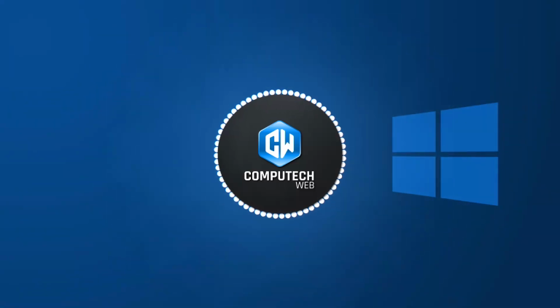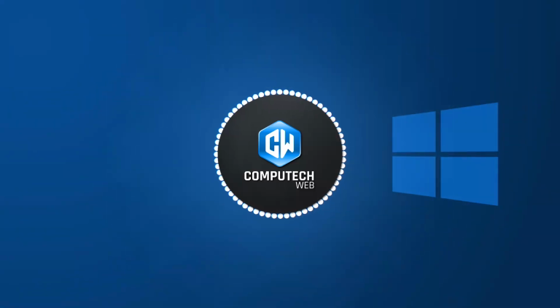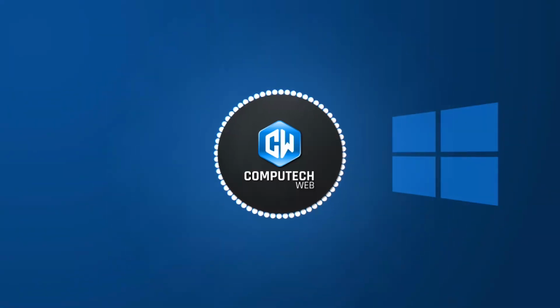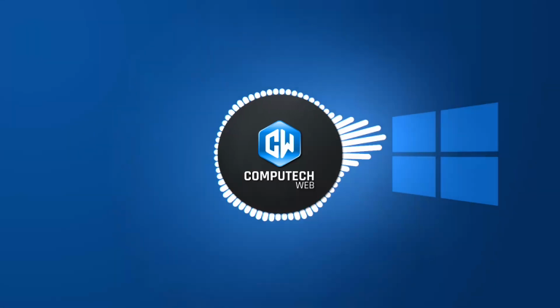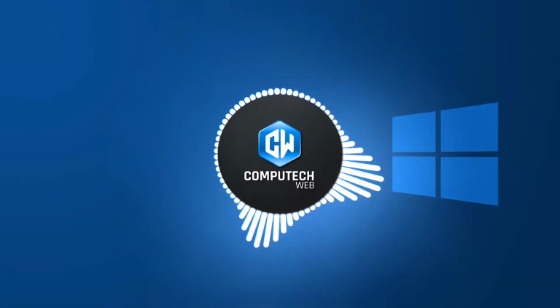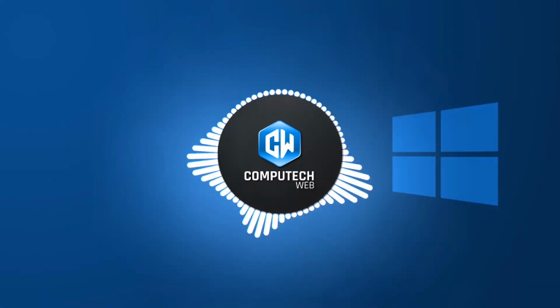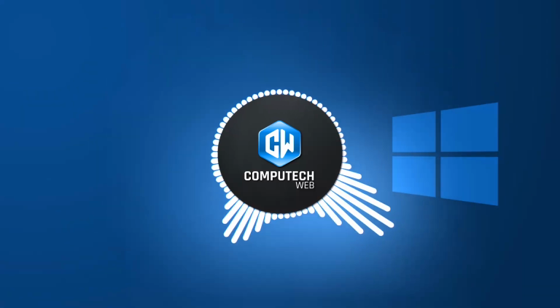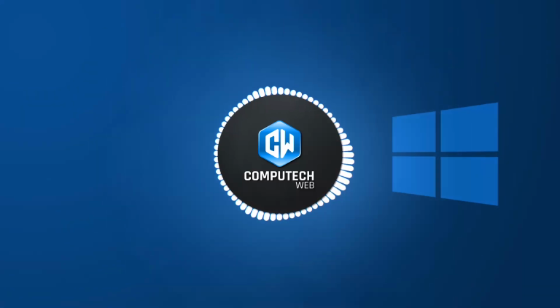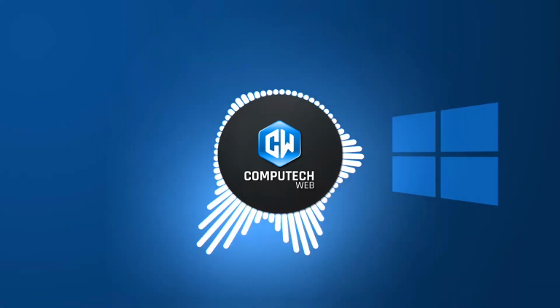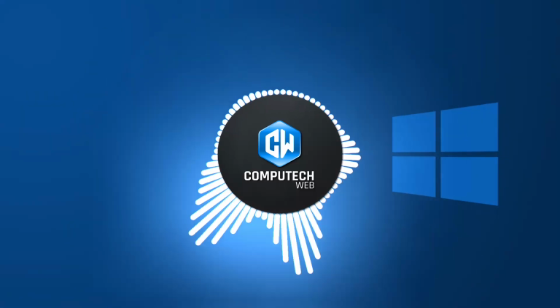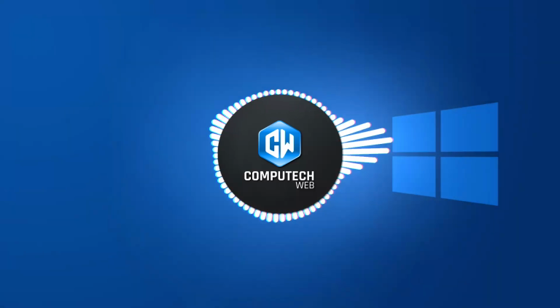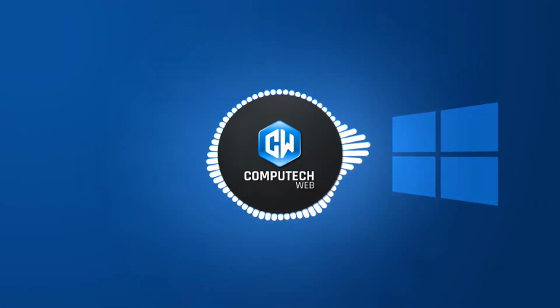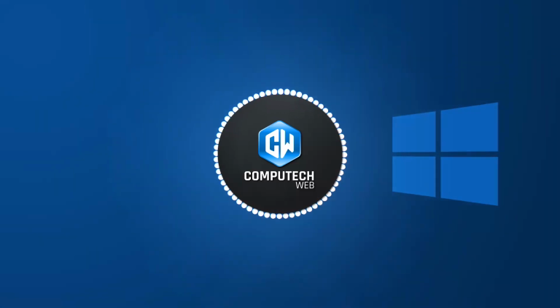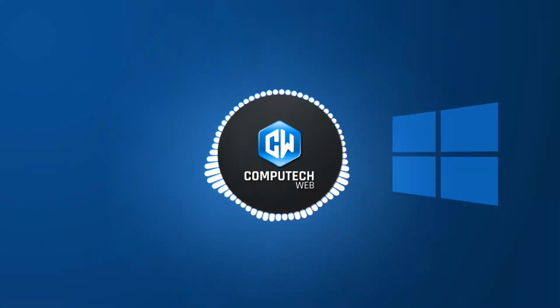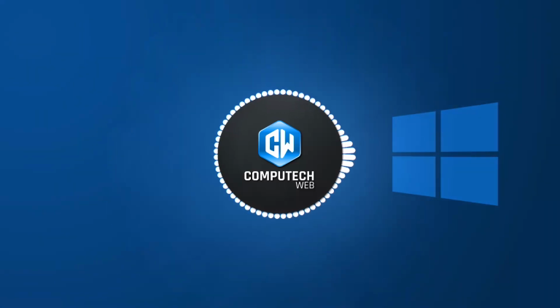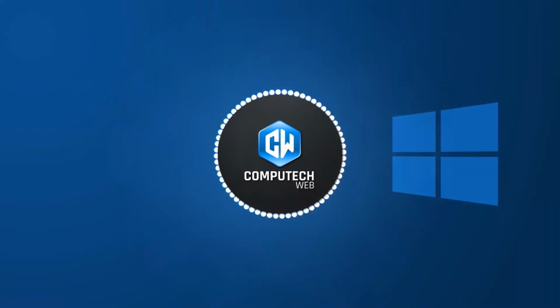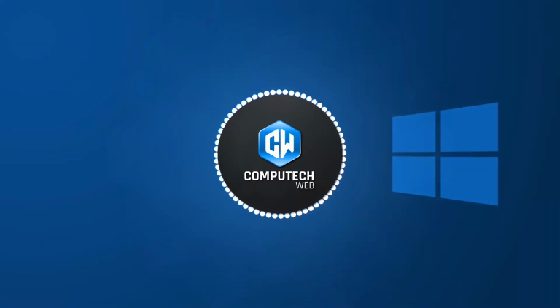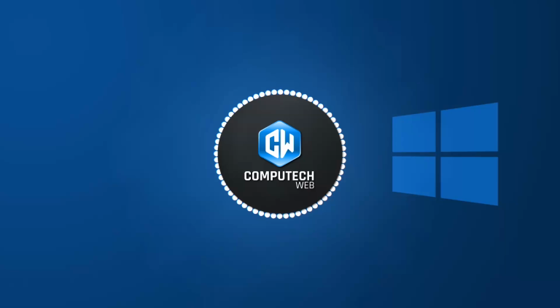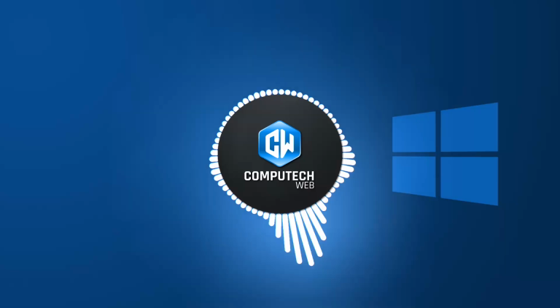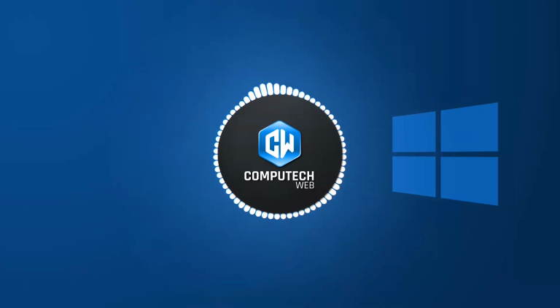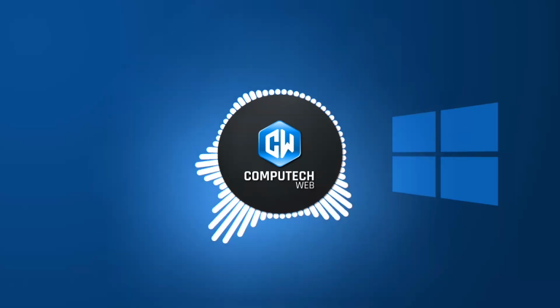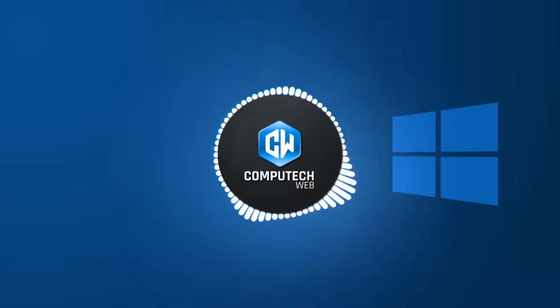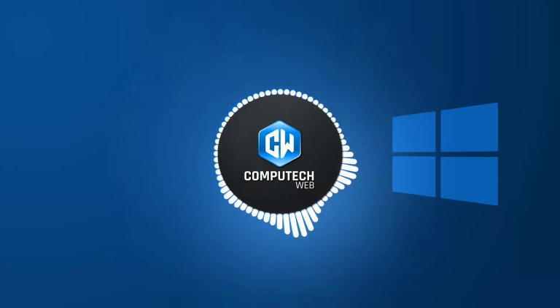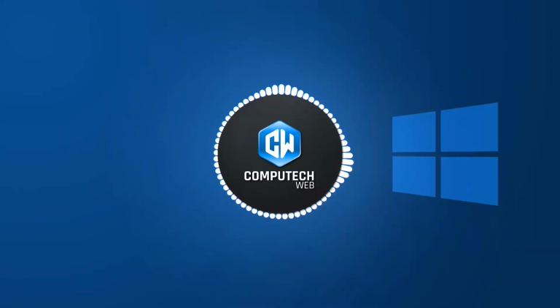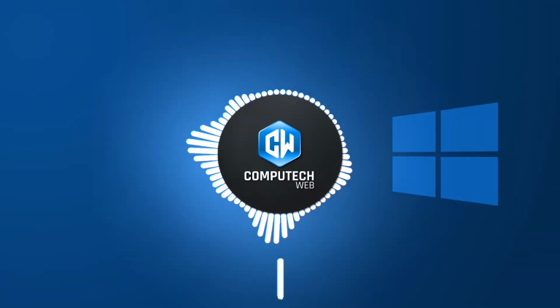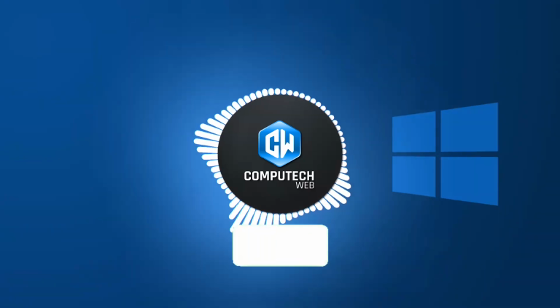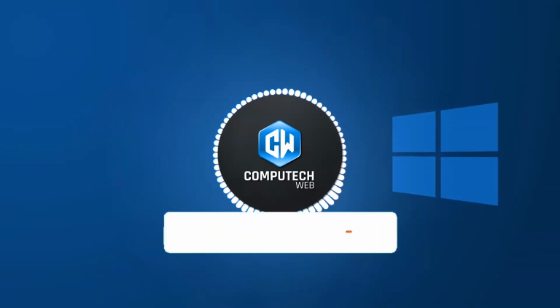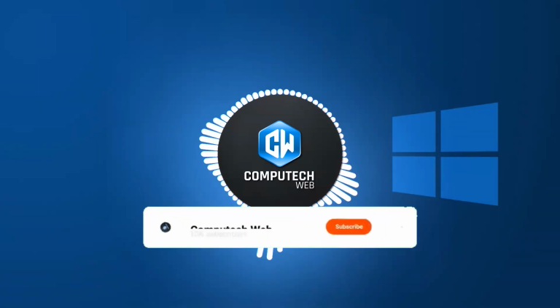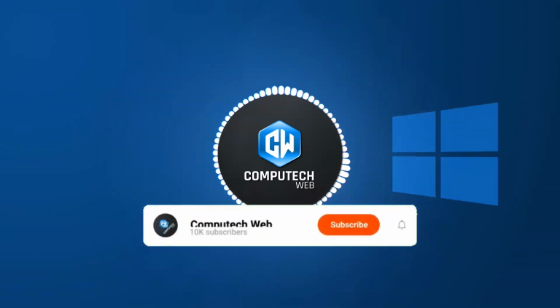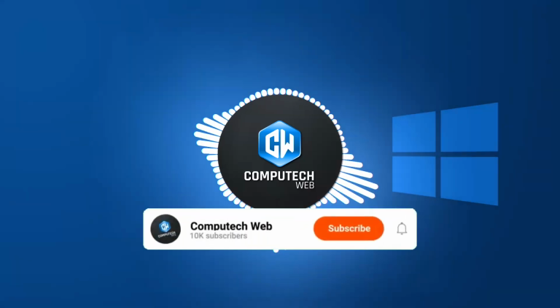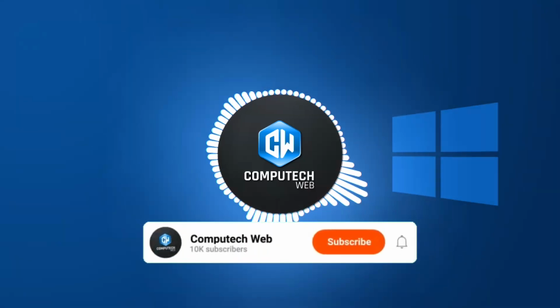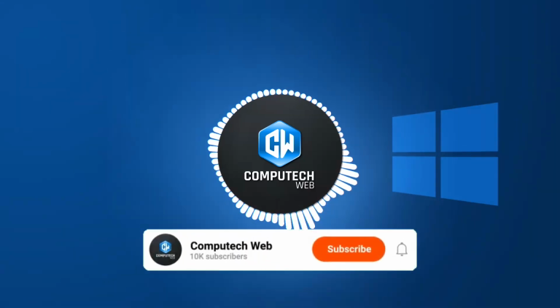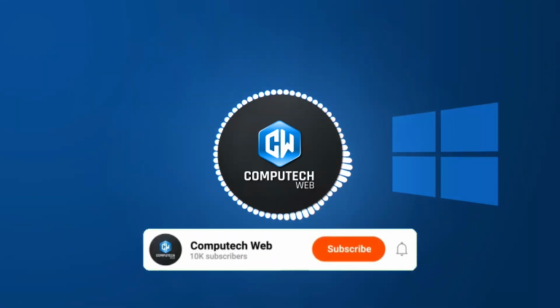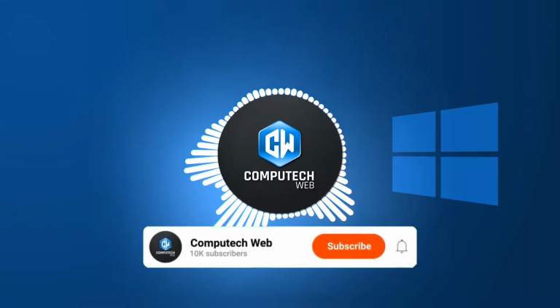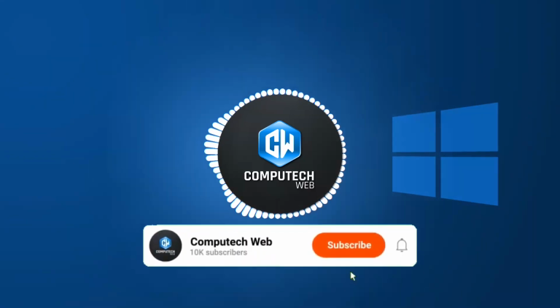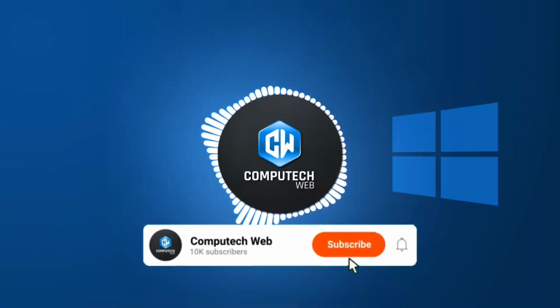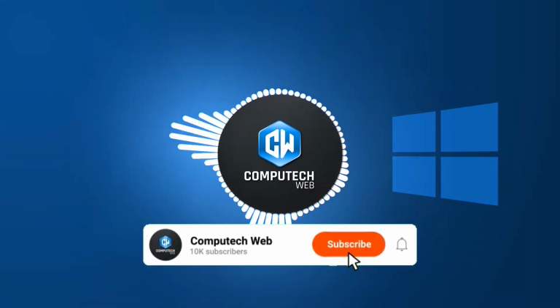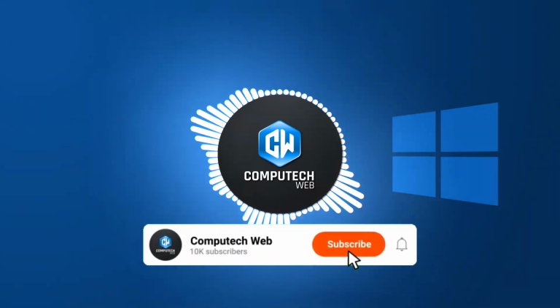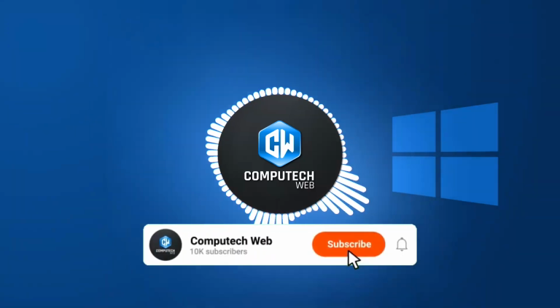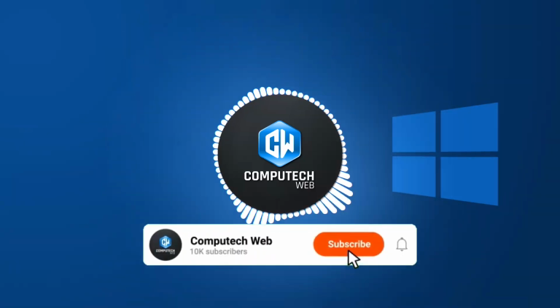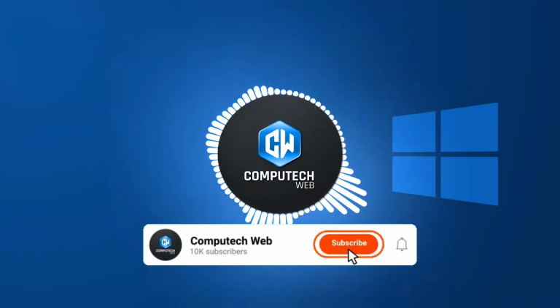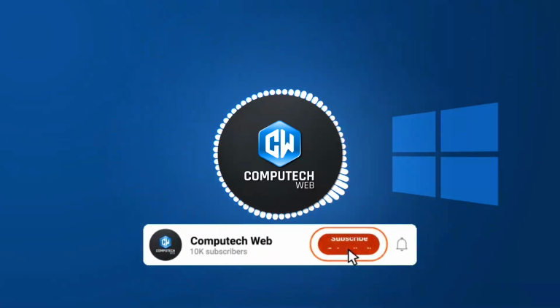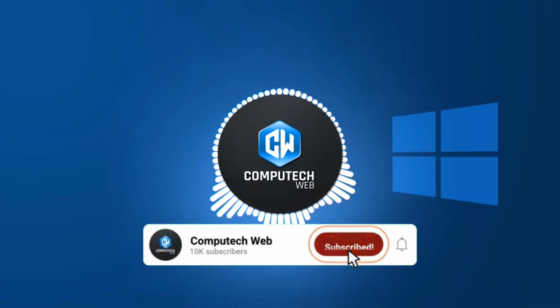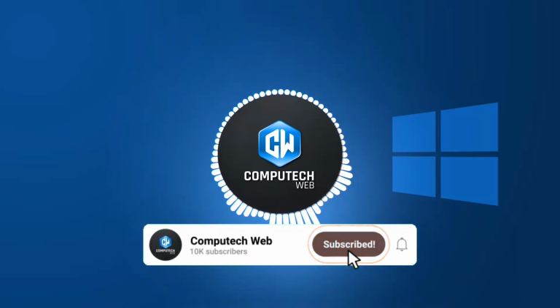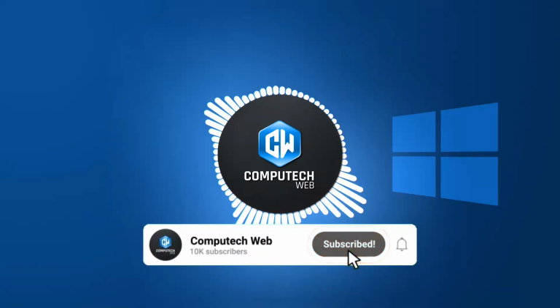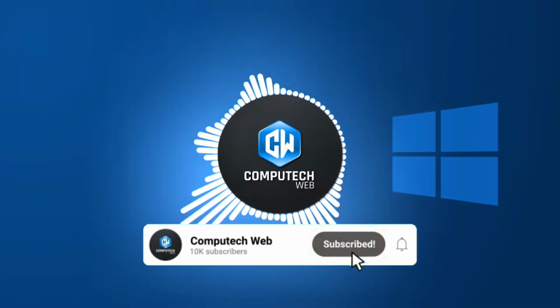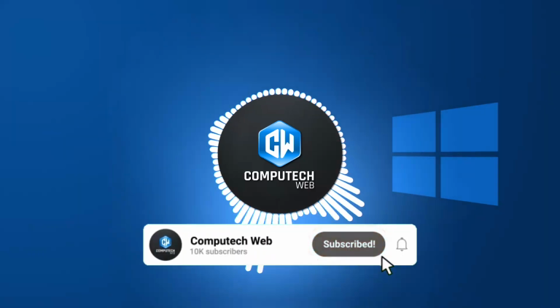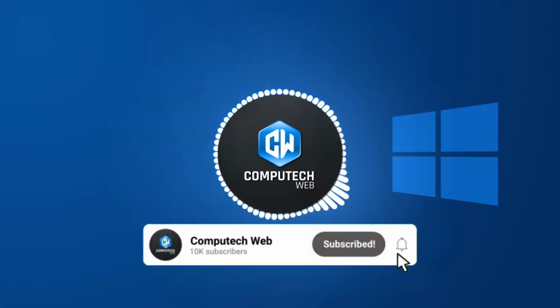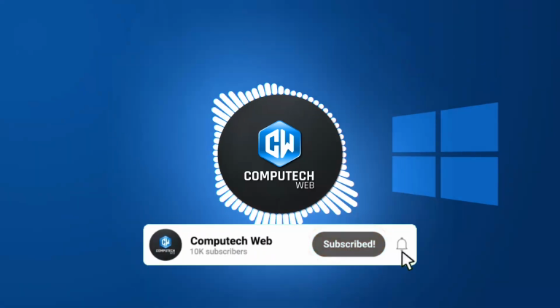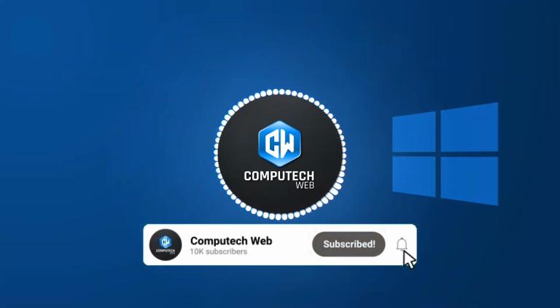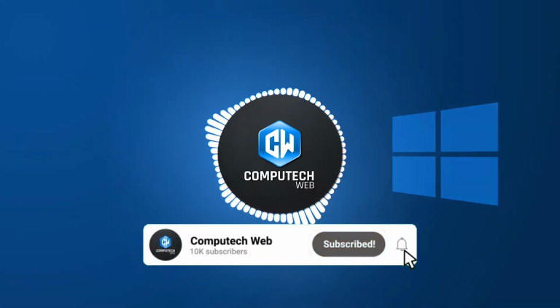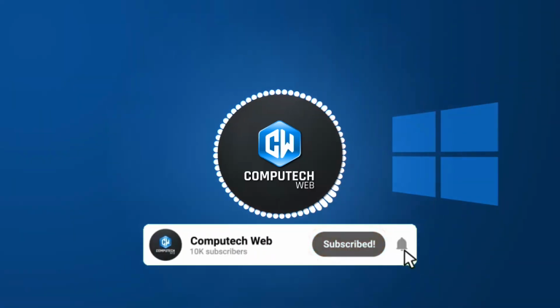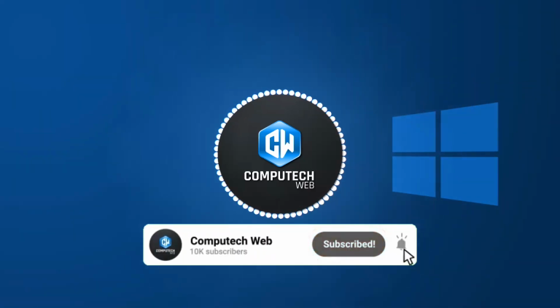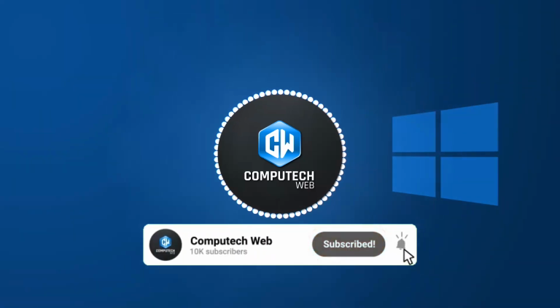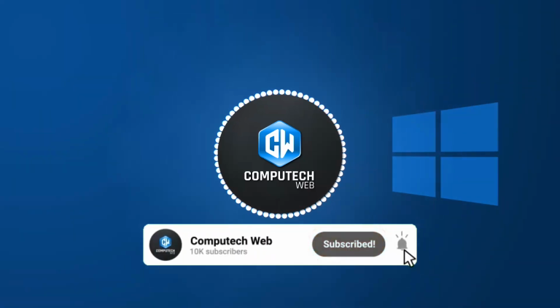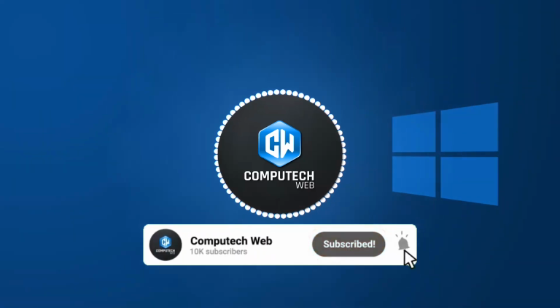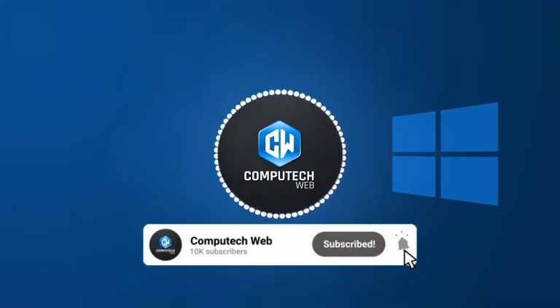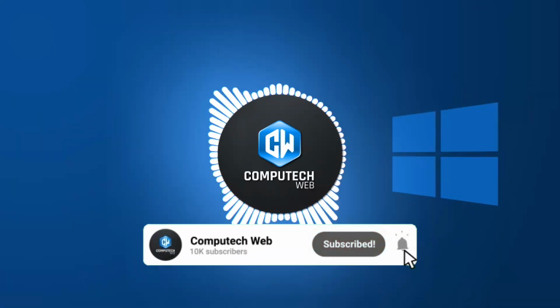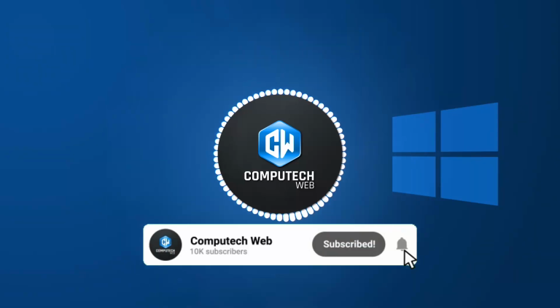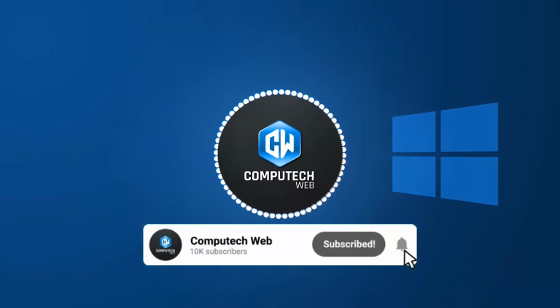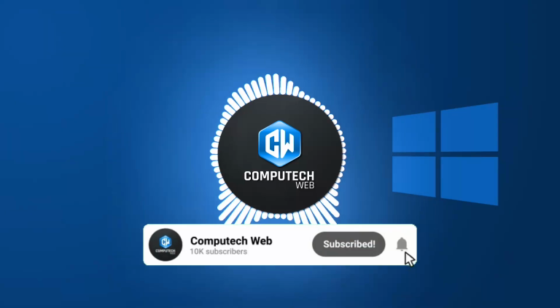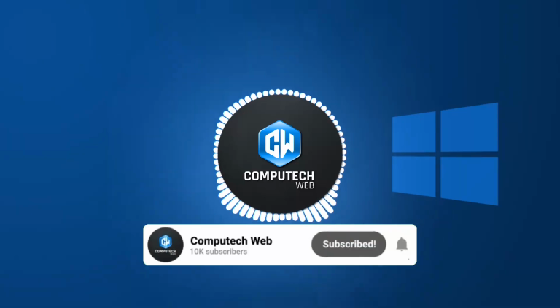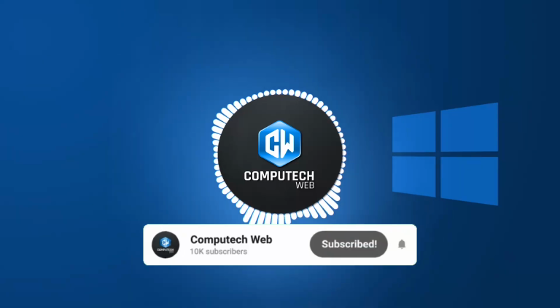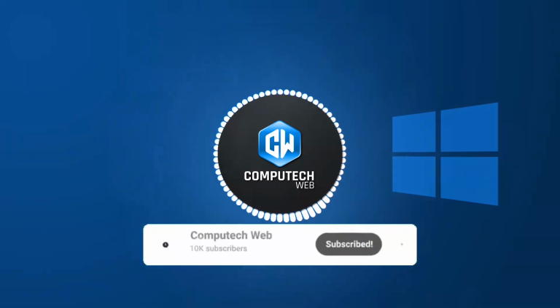If you find this video helpful, make sure to subscribe to my channel and click that bell icon so you never miss an update. Let's dive in!